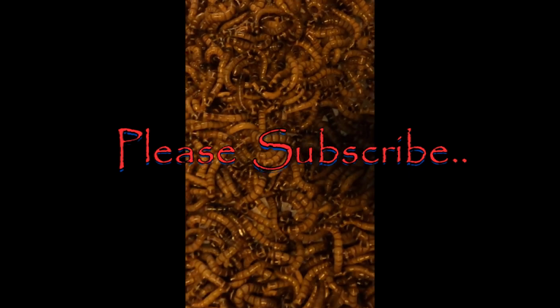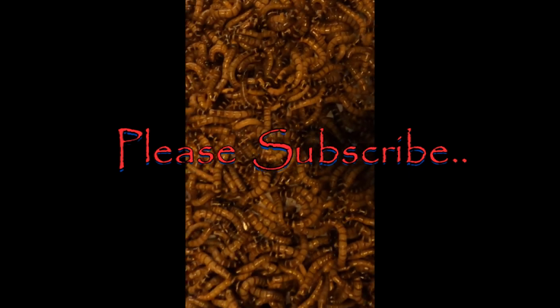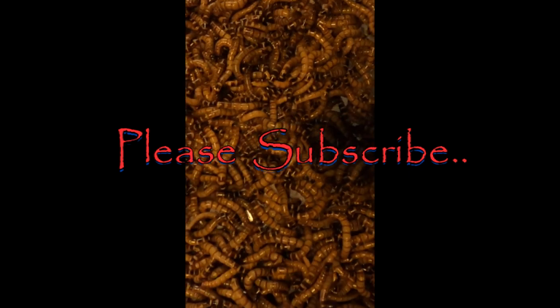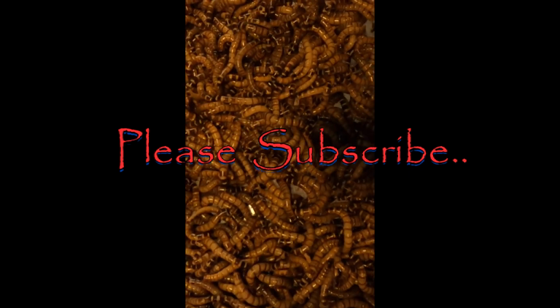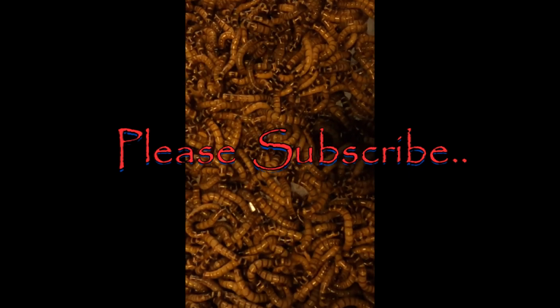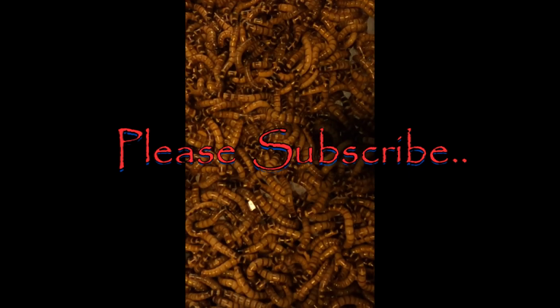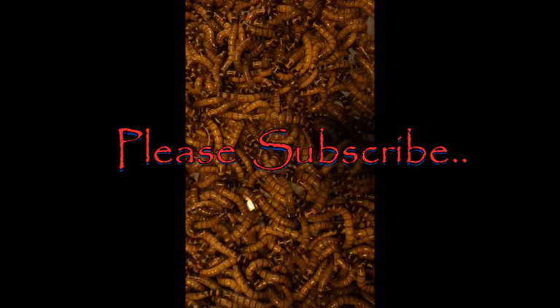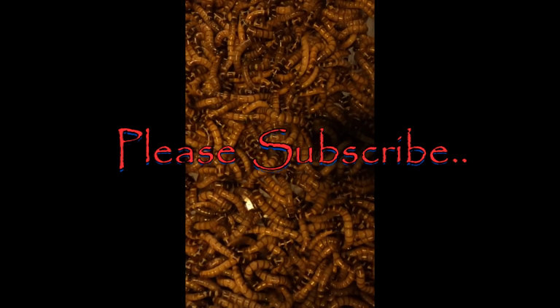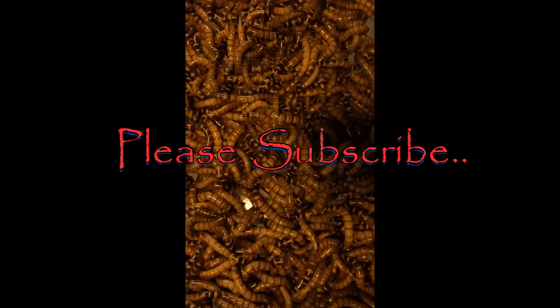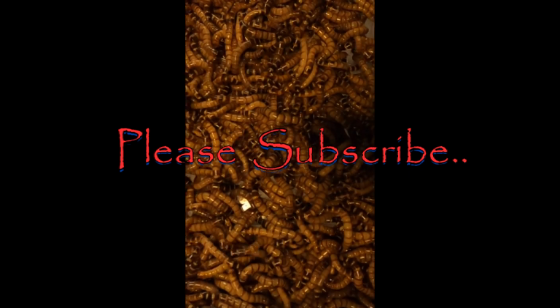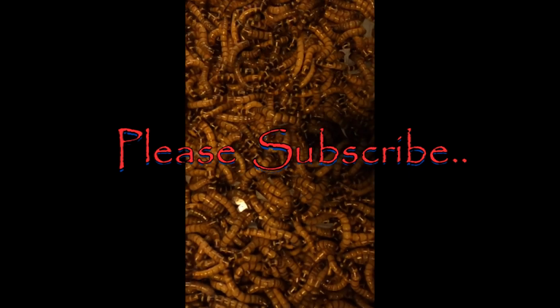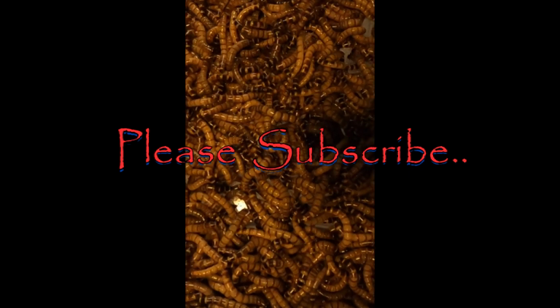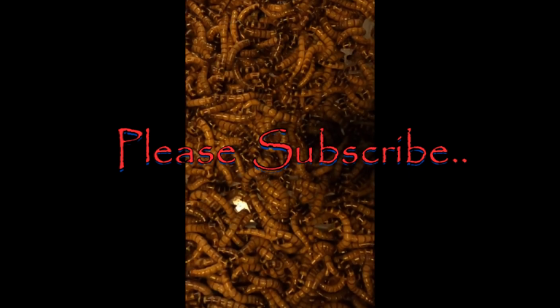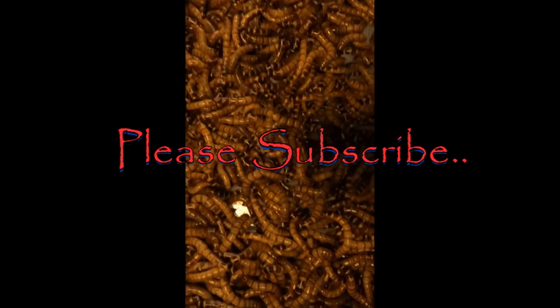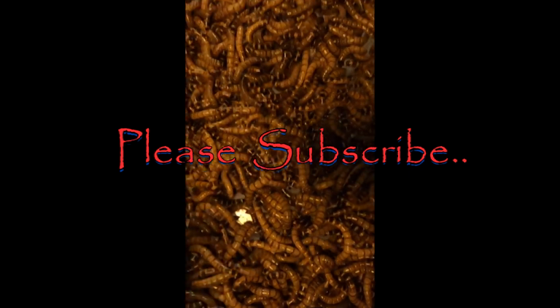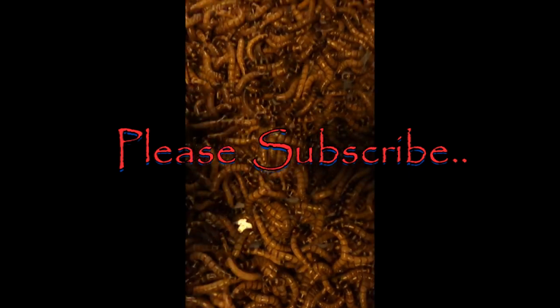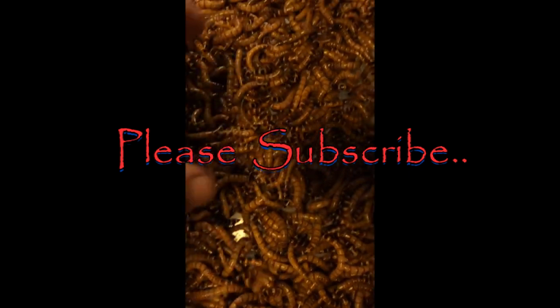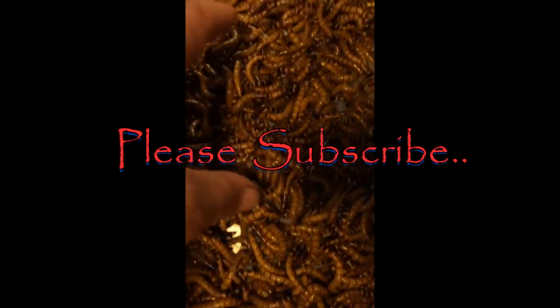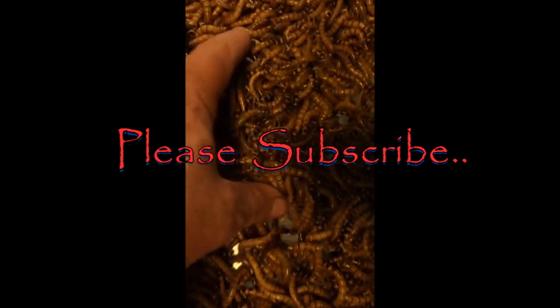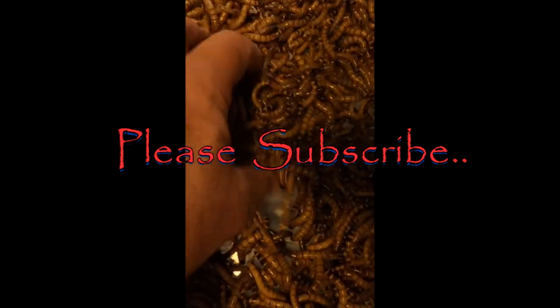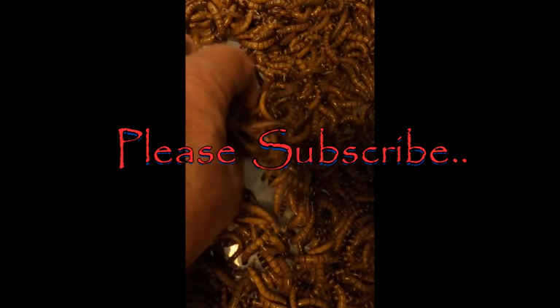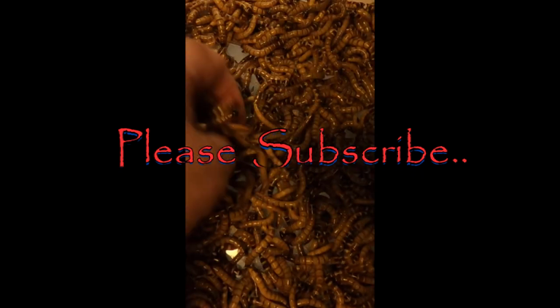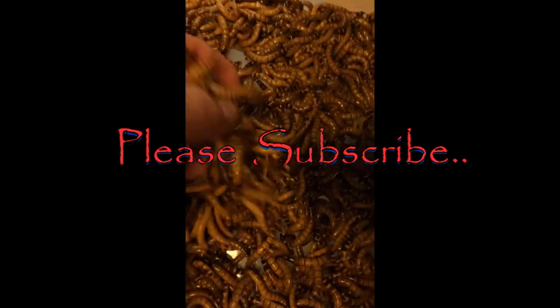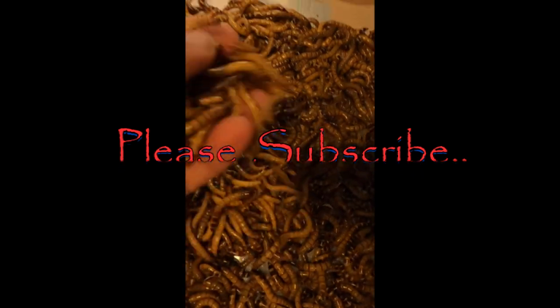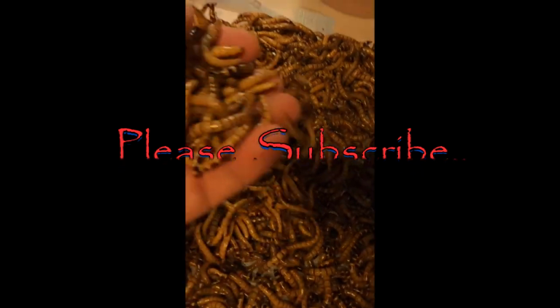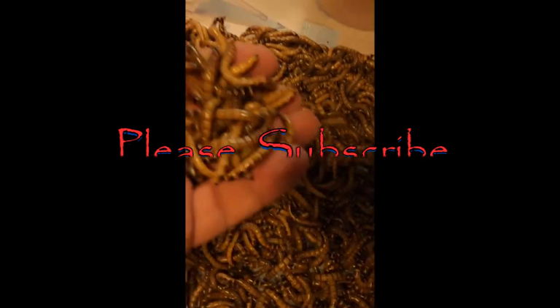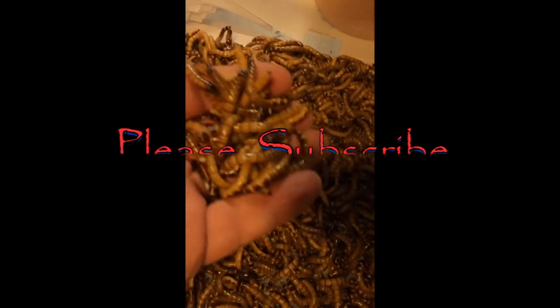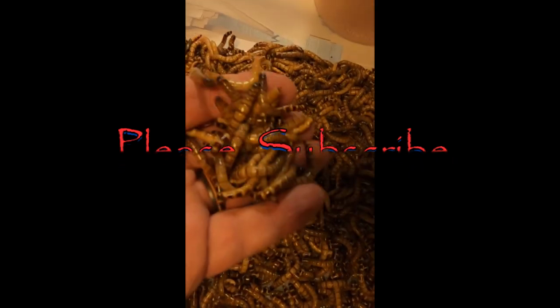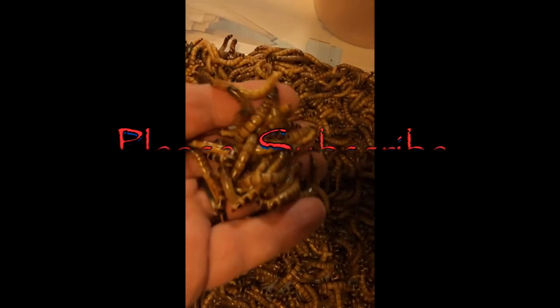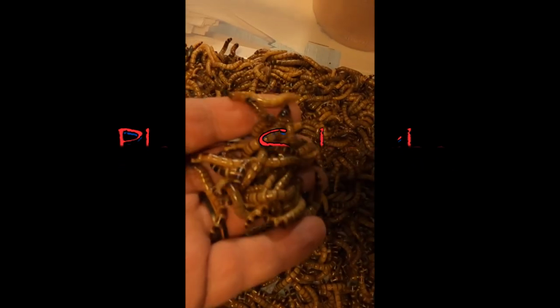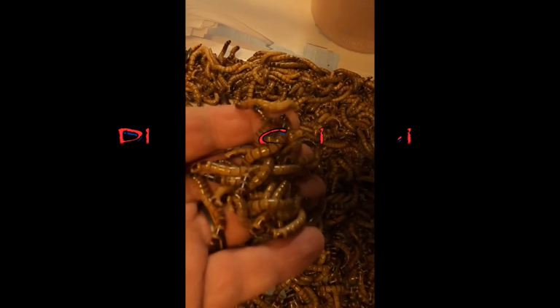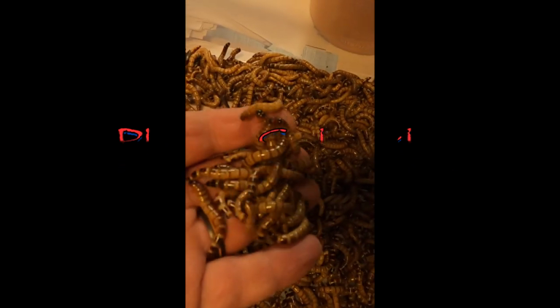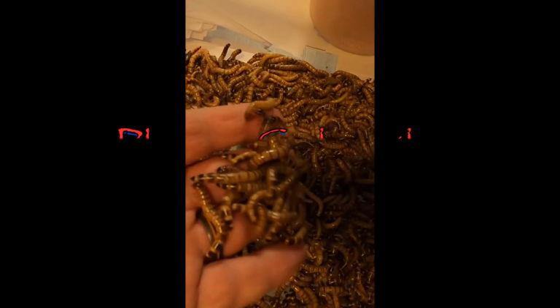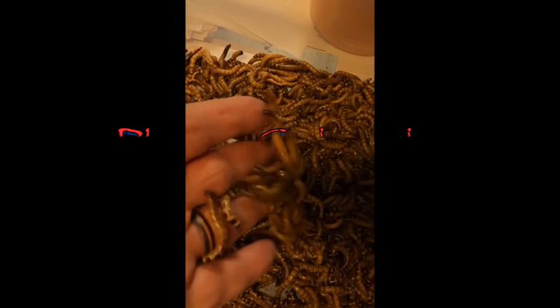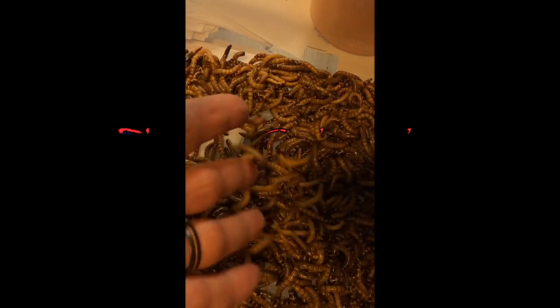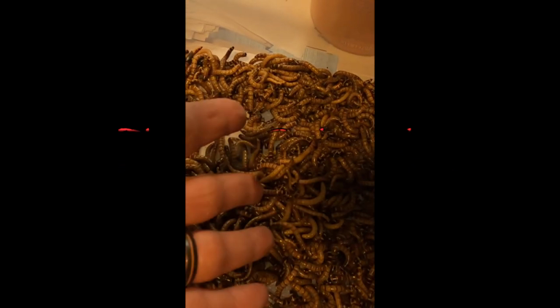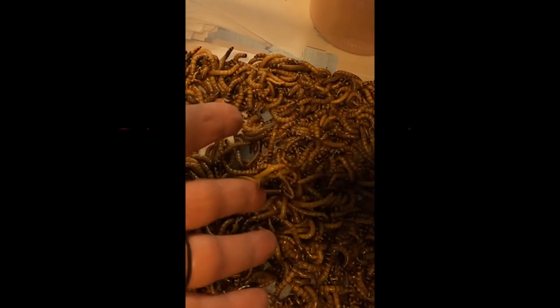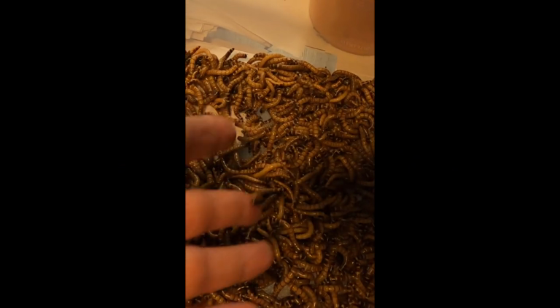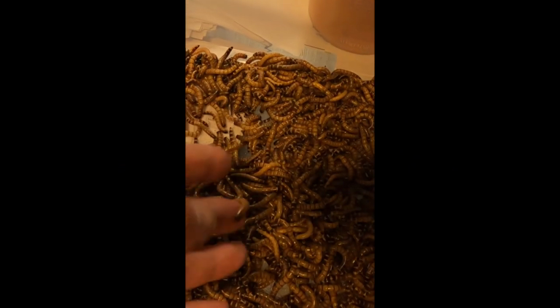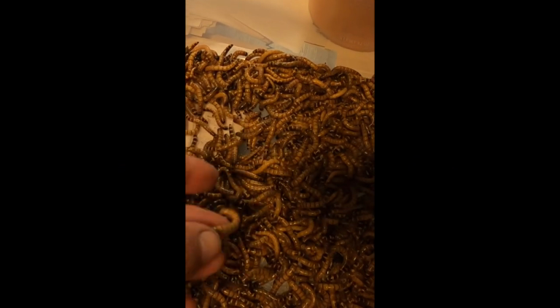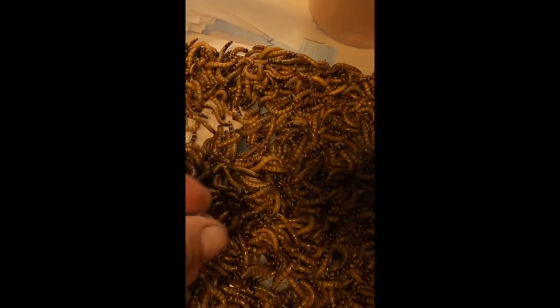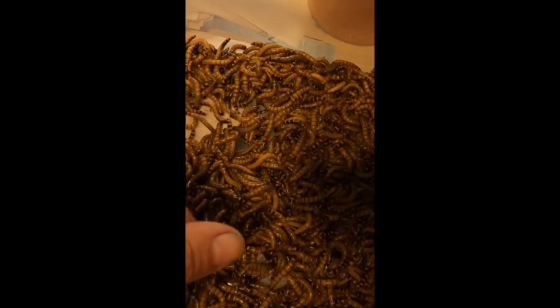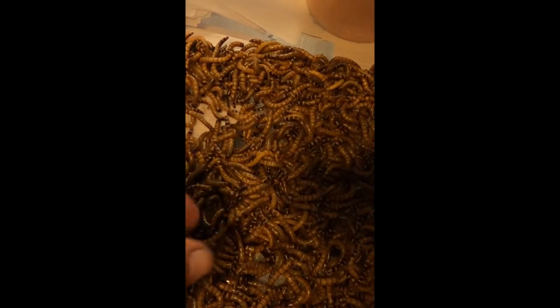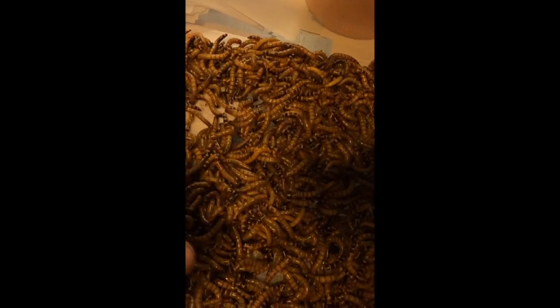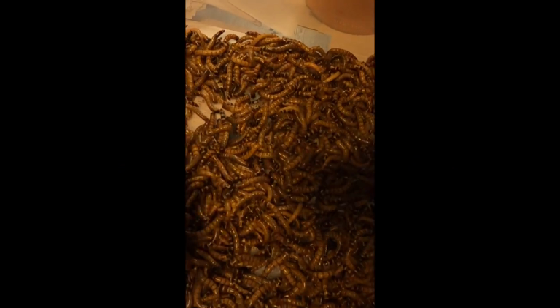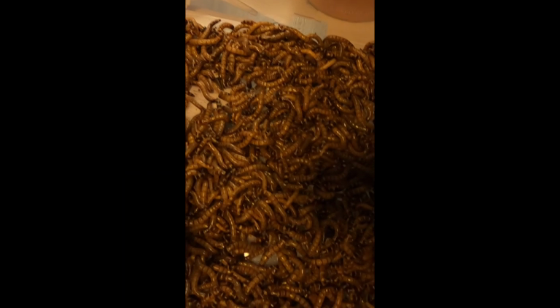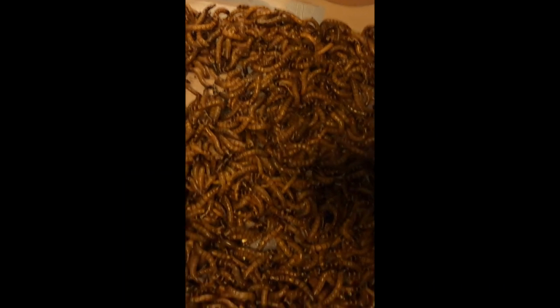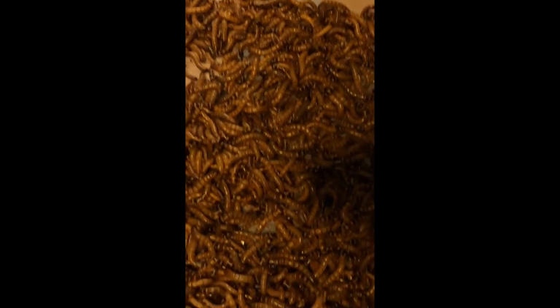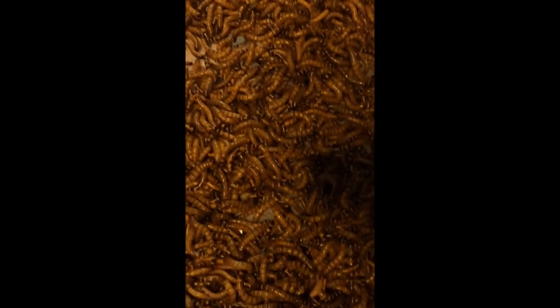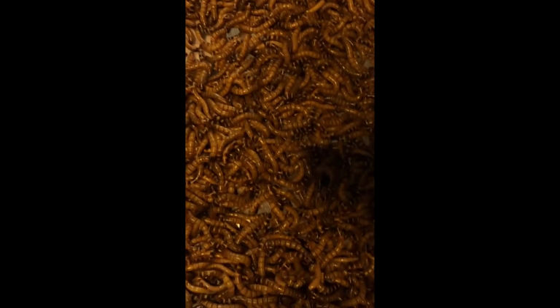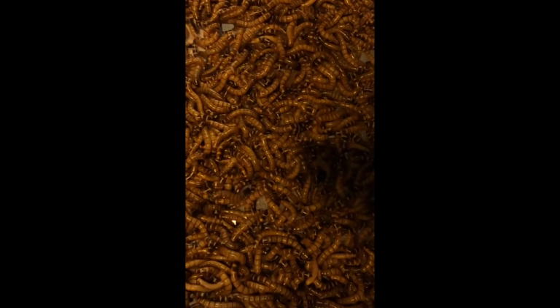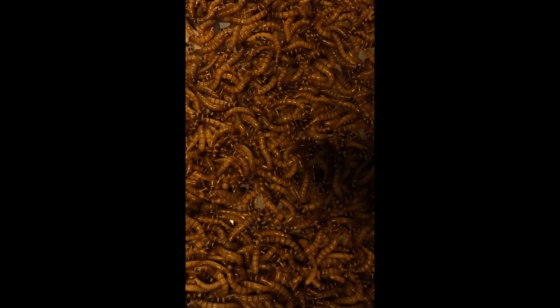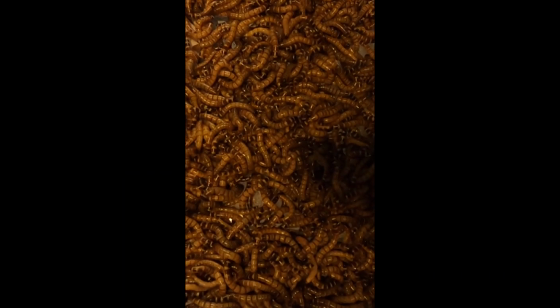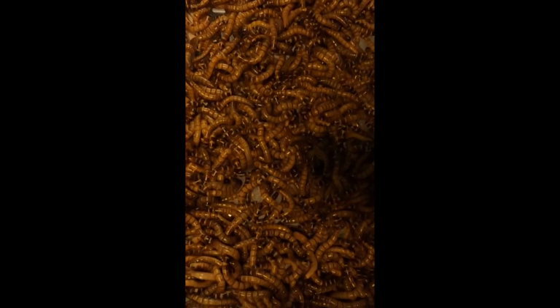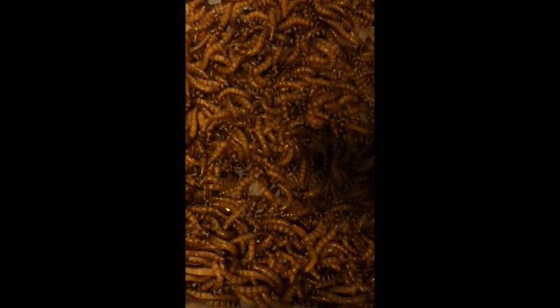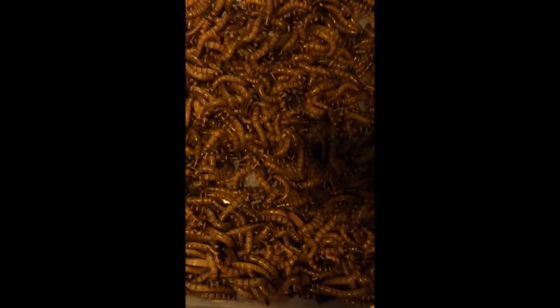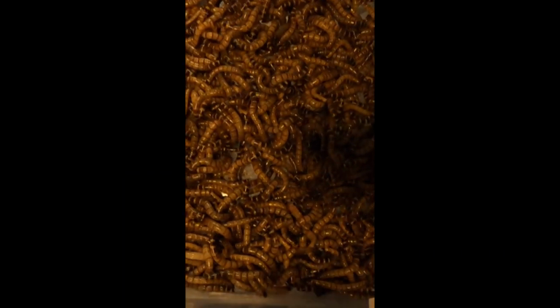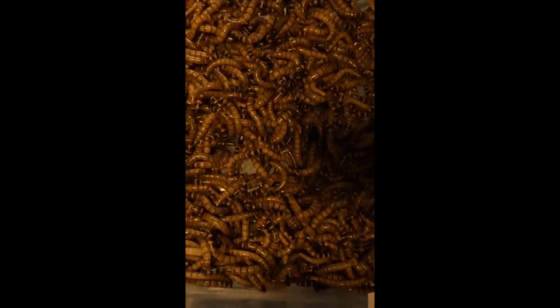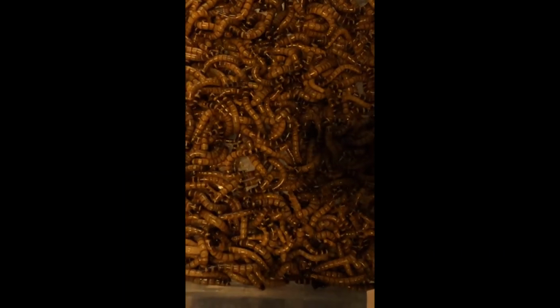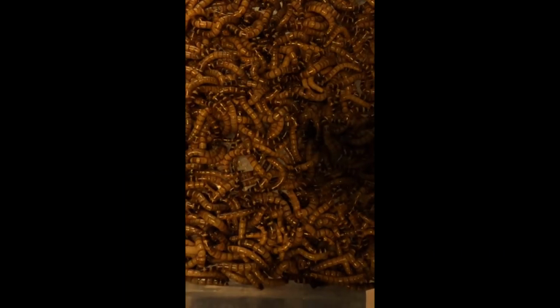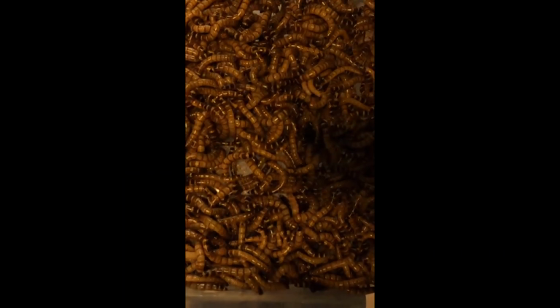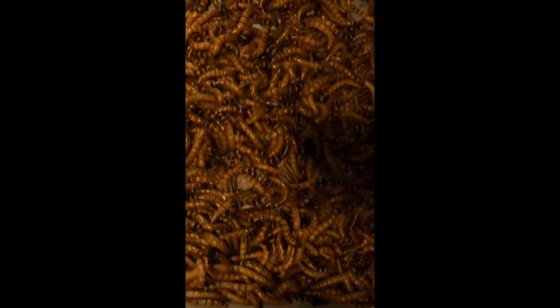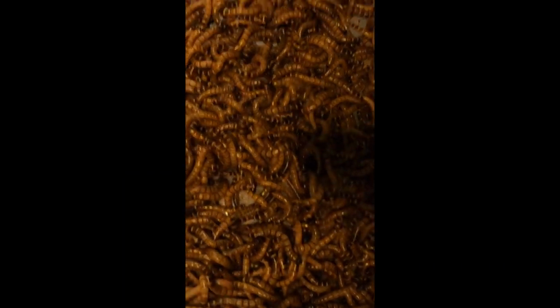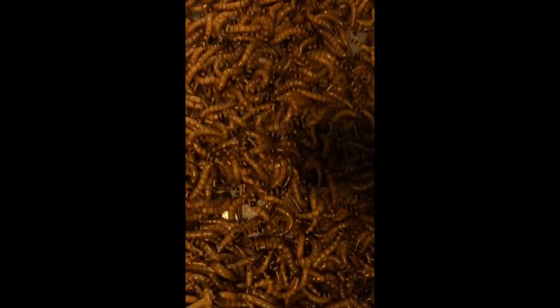Please remember to subscribe and always keep an eye out for my next videos. Thank you and have a blessed day.